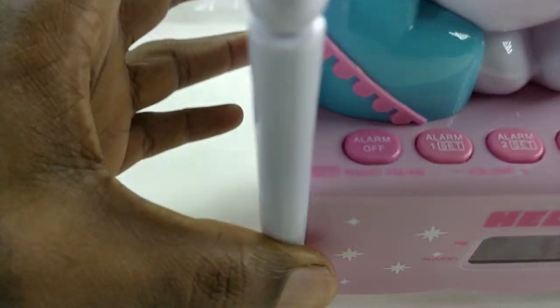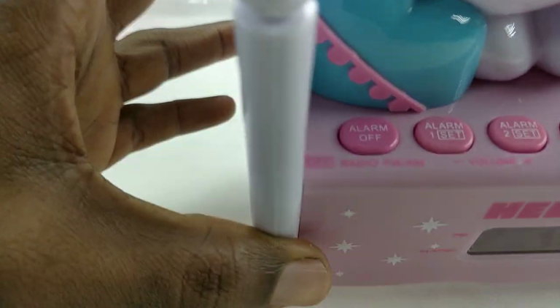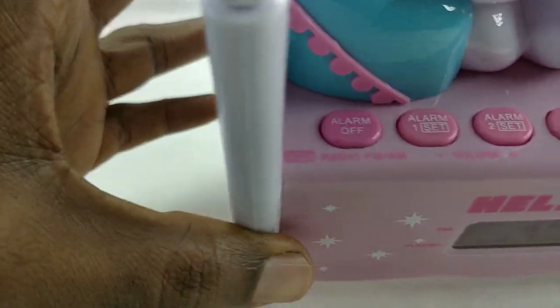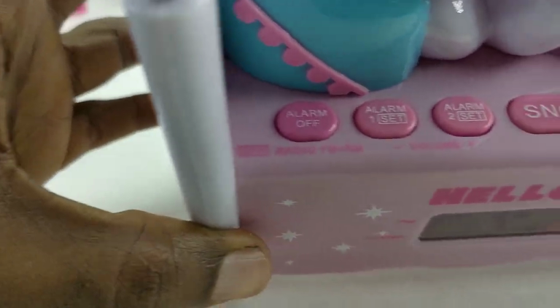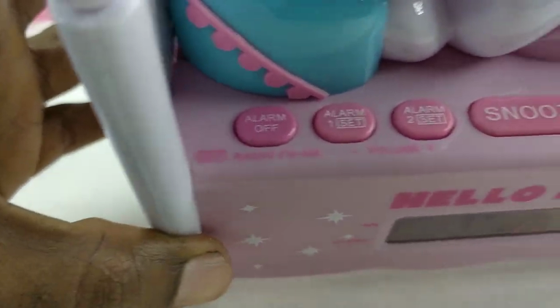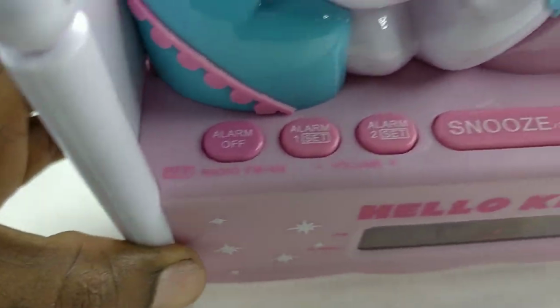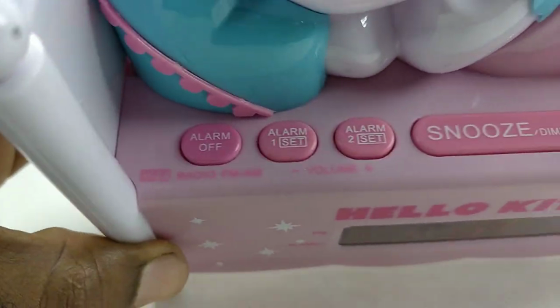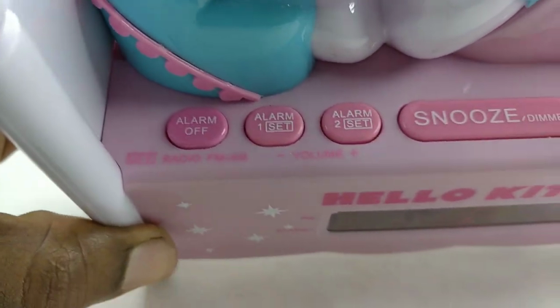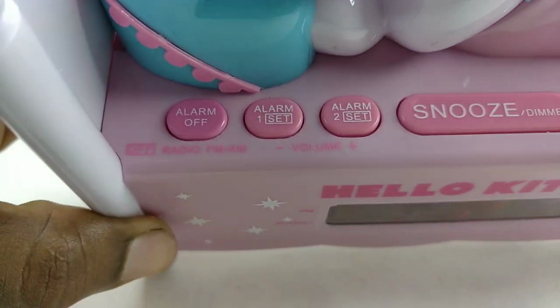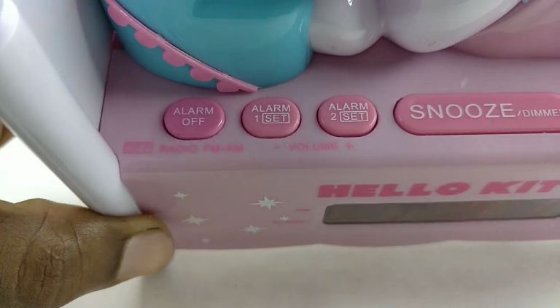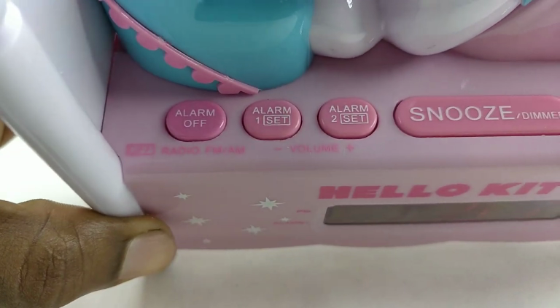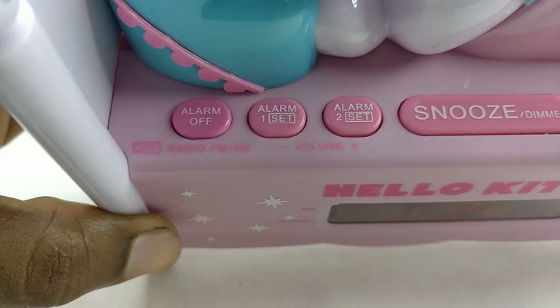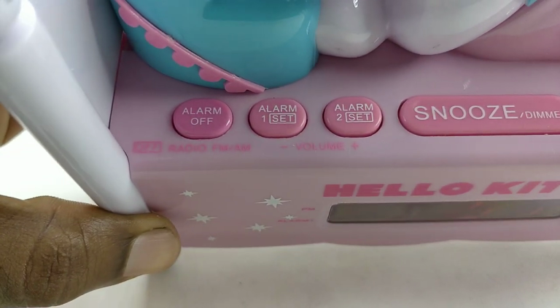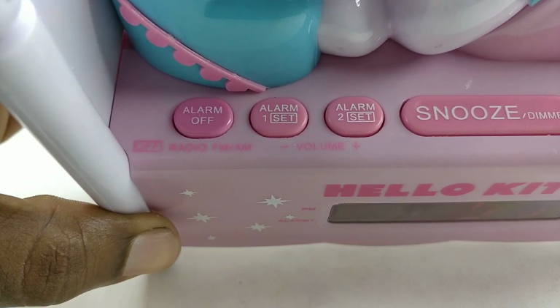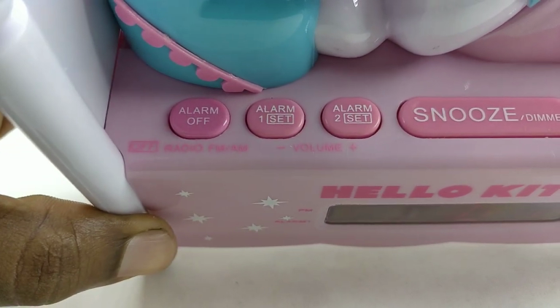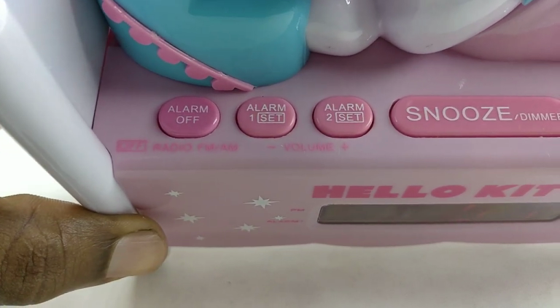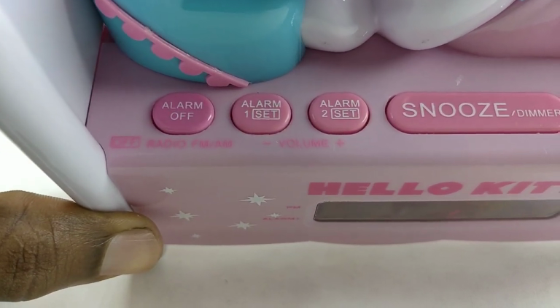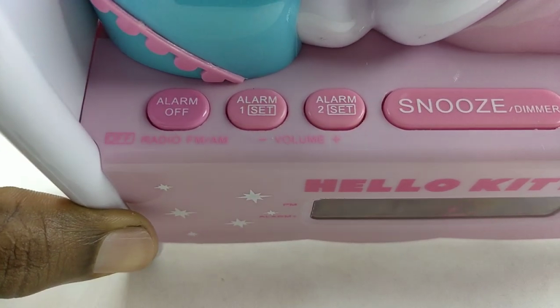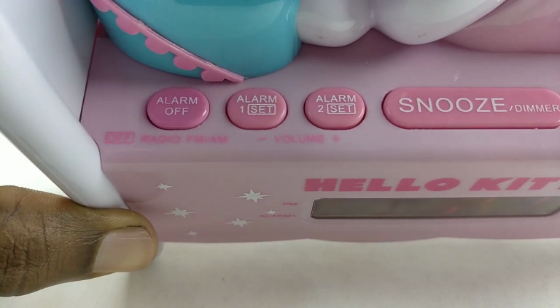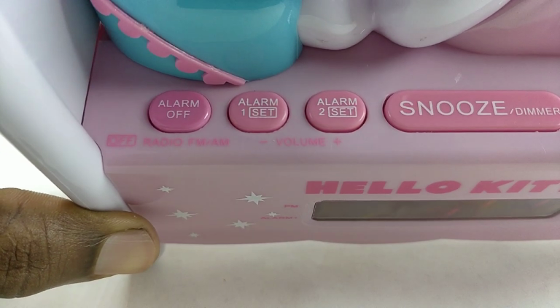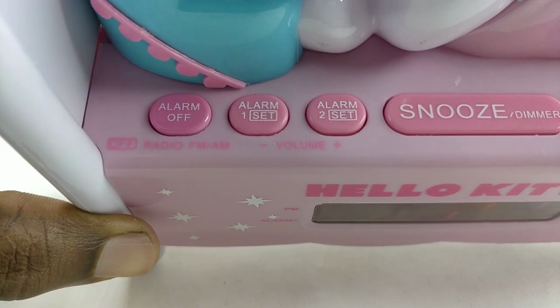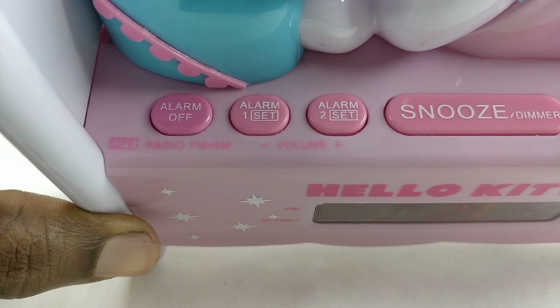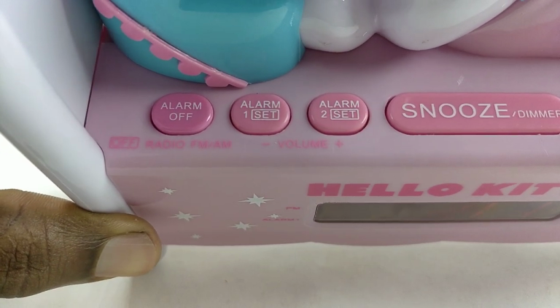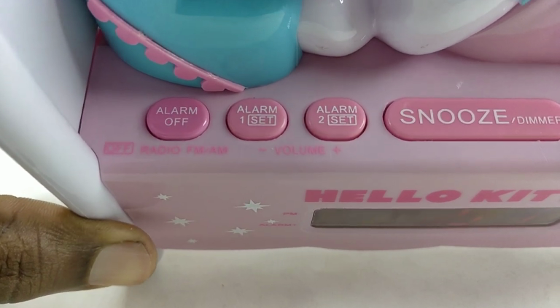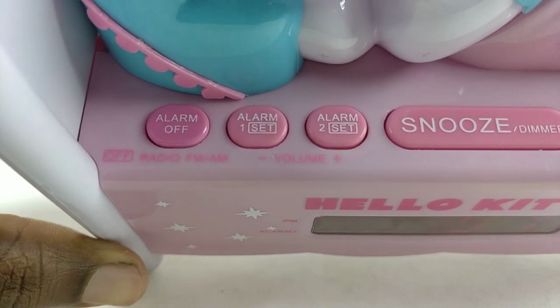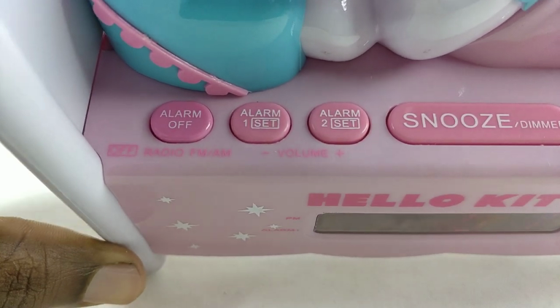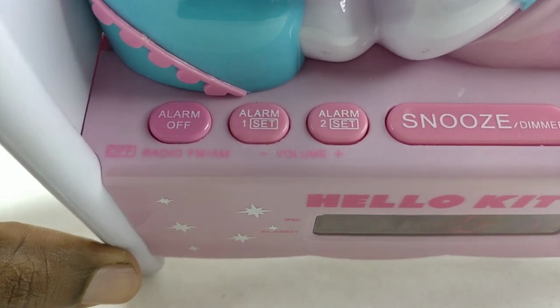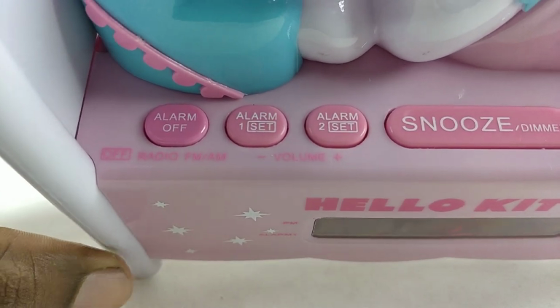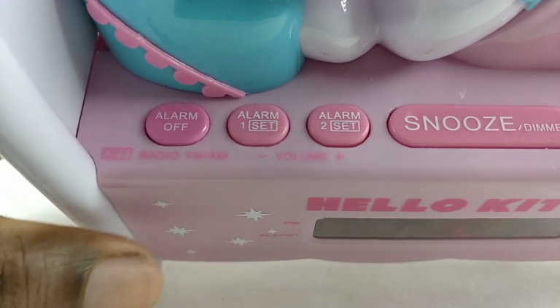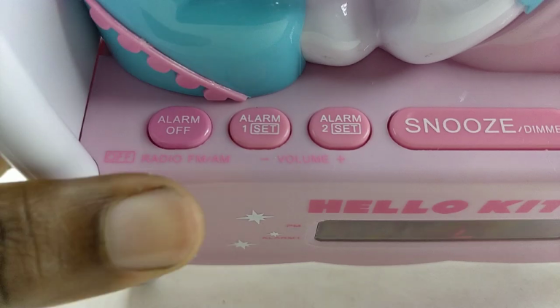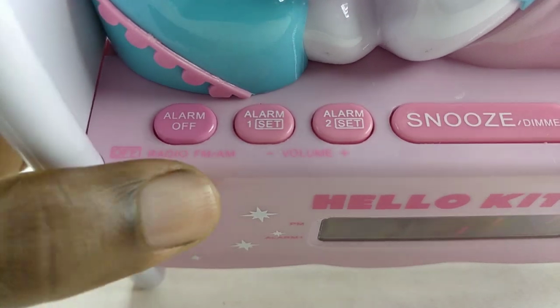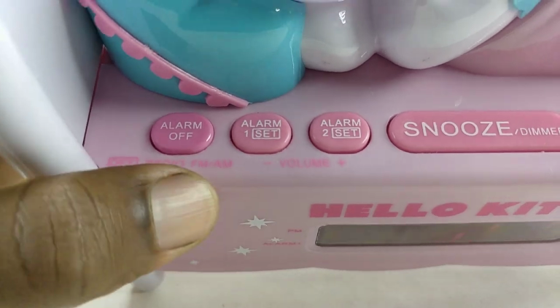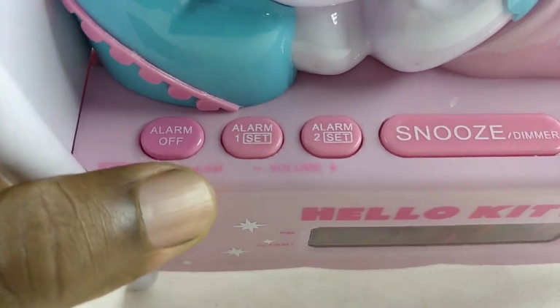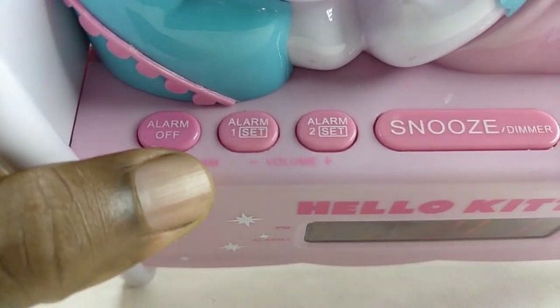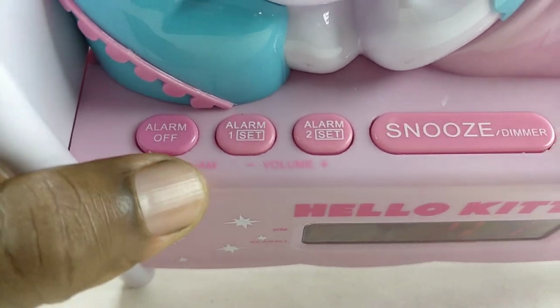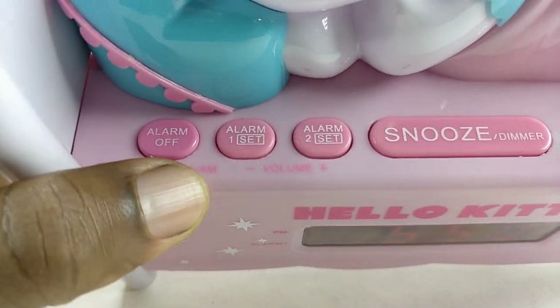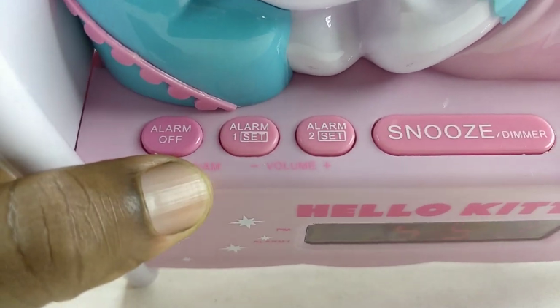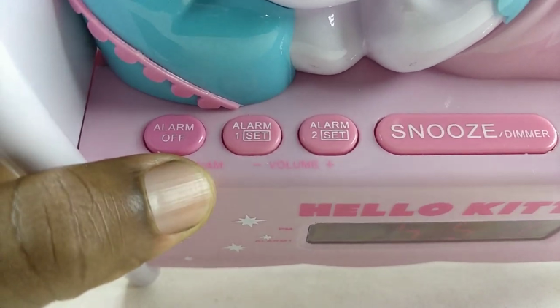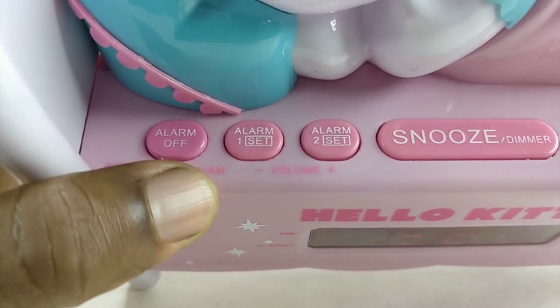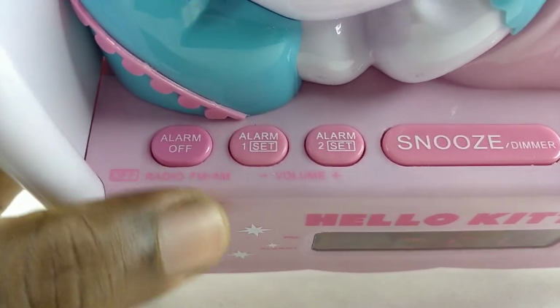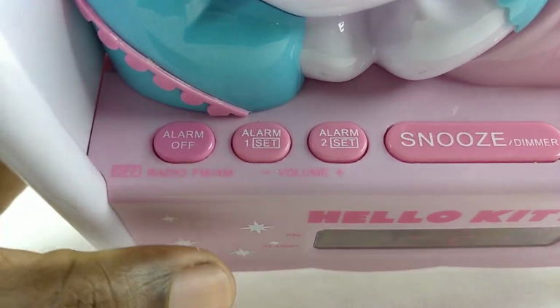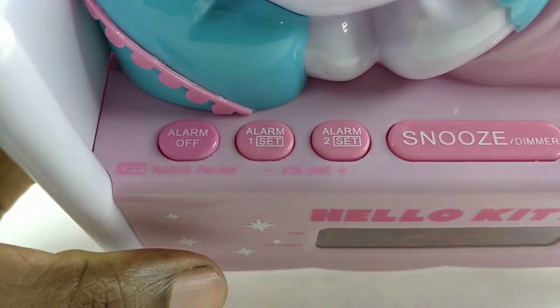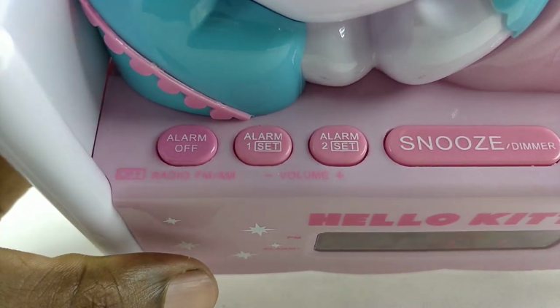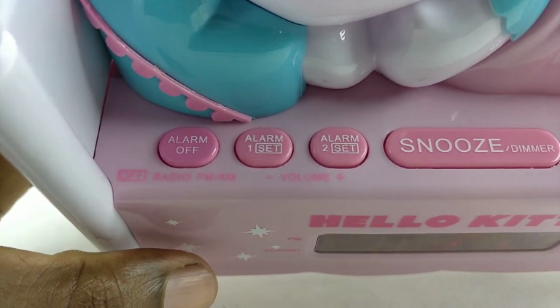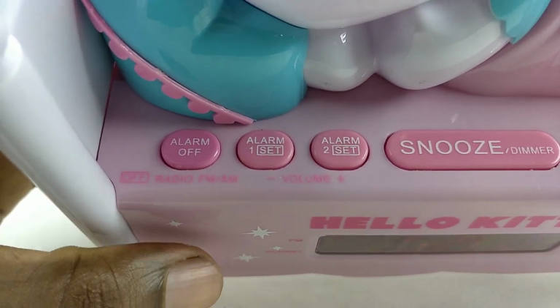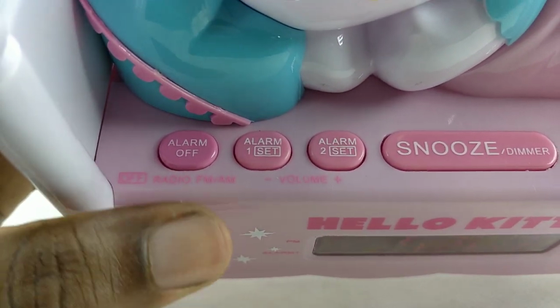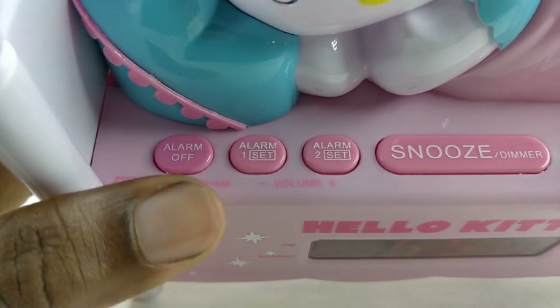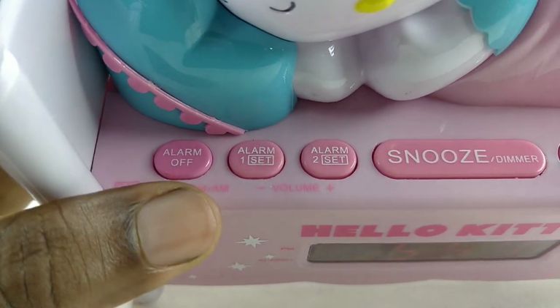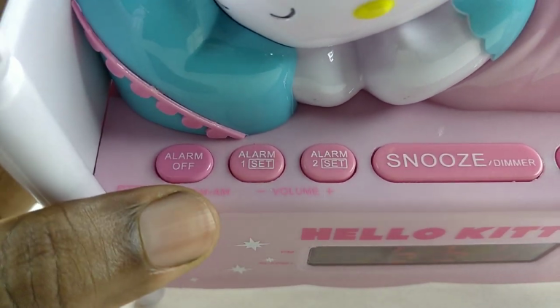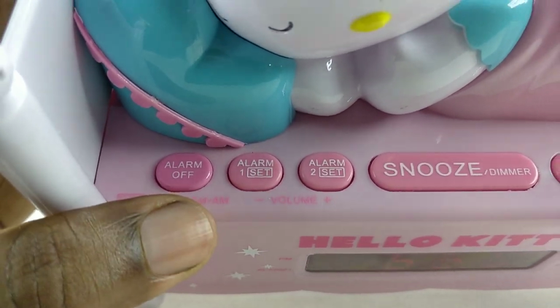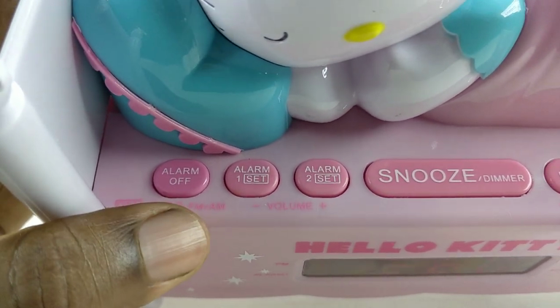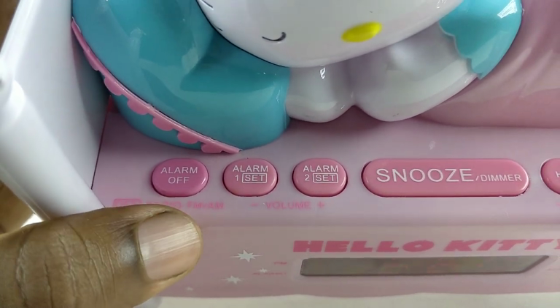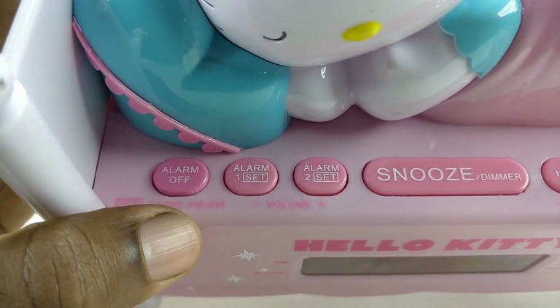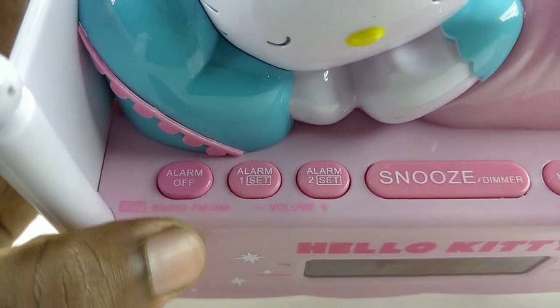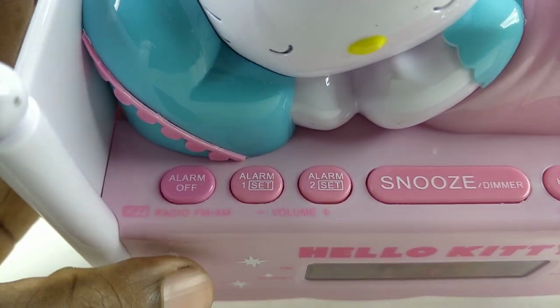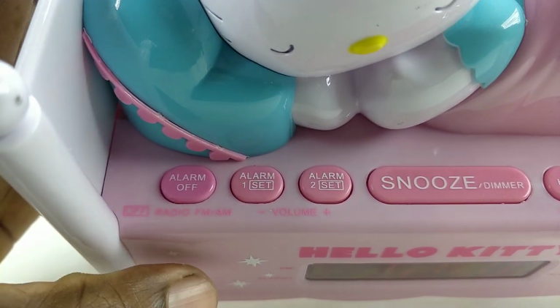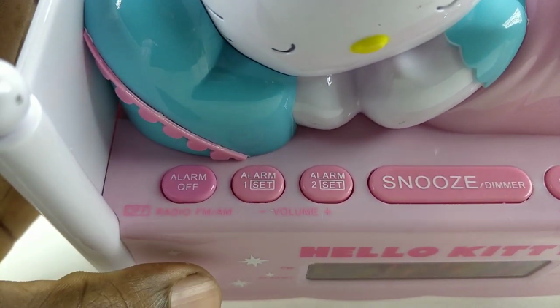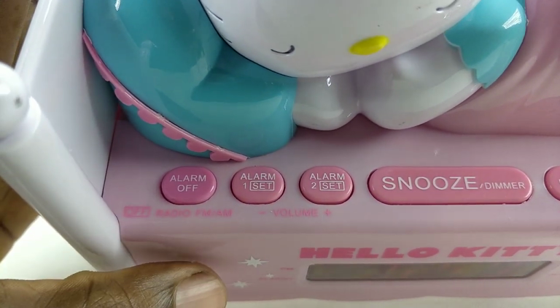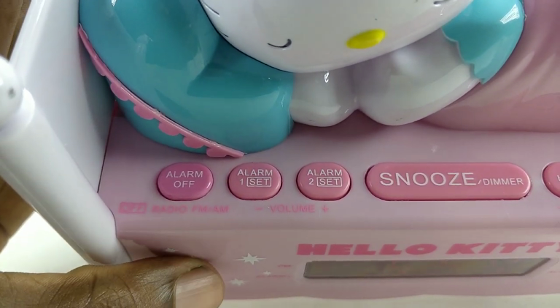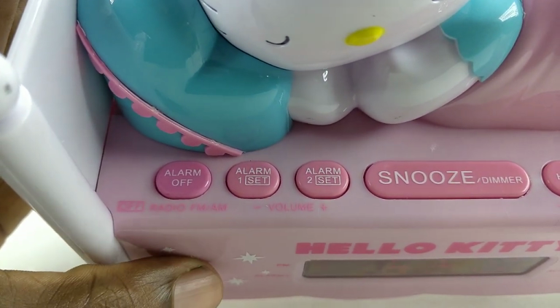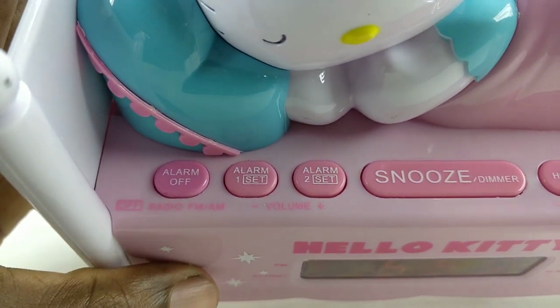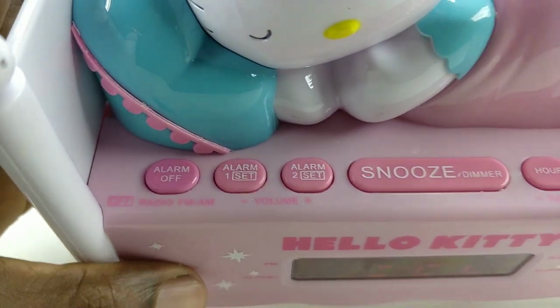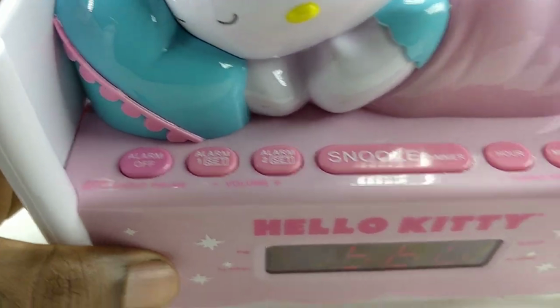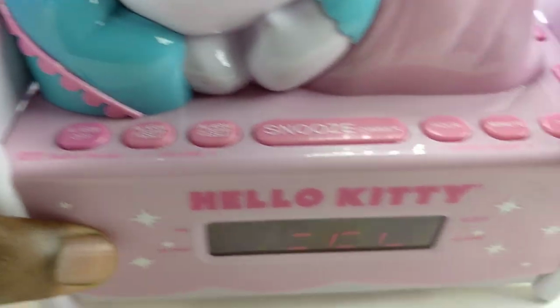I guess the first time you press it, you go to FM, and the second time you press it you go to AM. After that, it turns off.